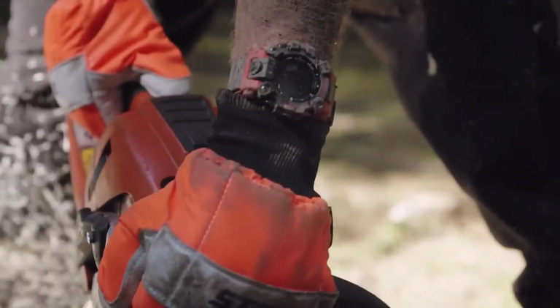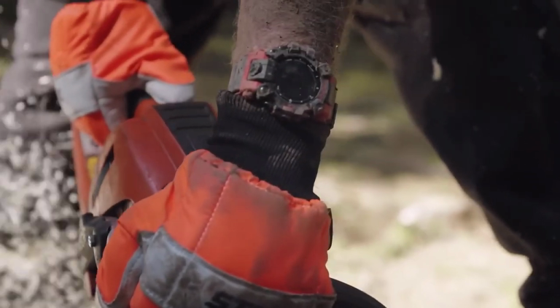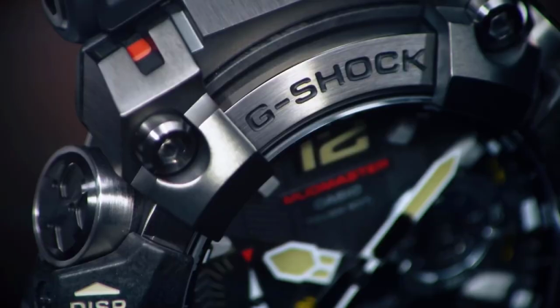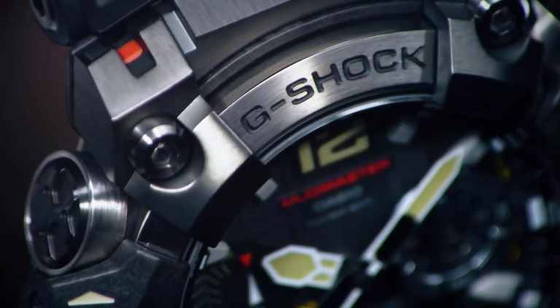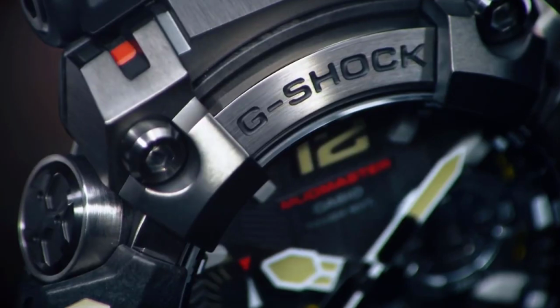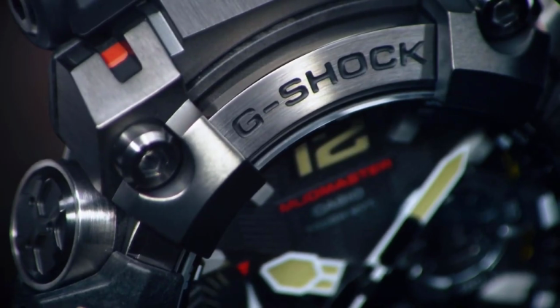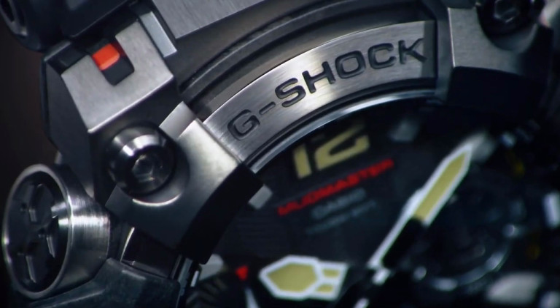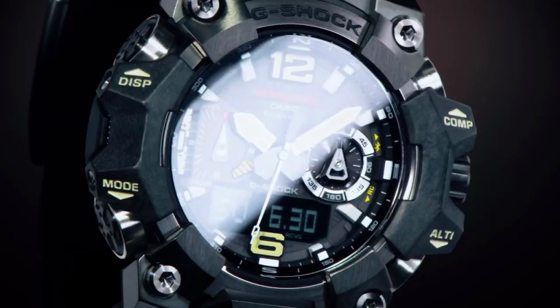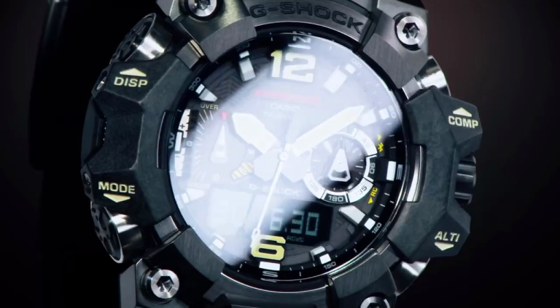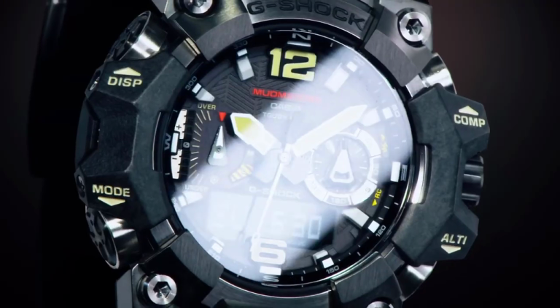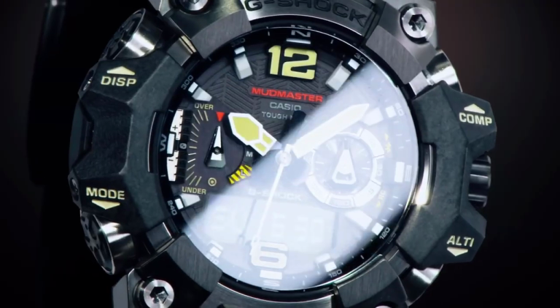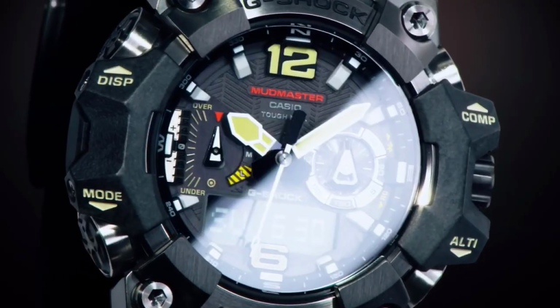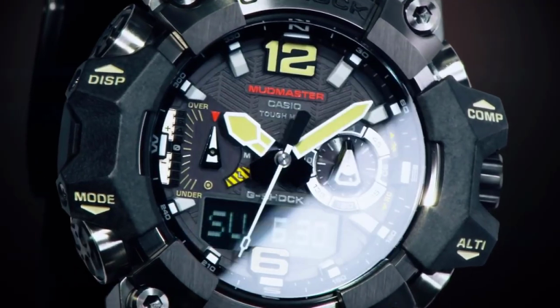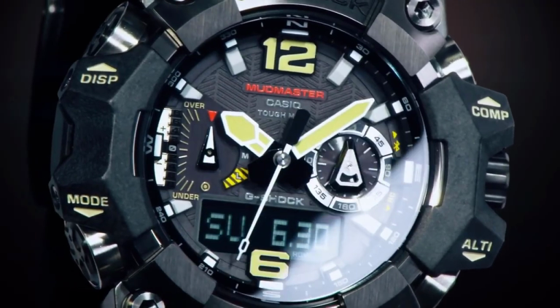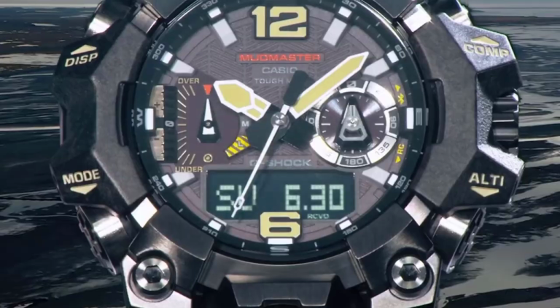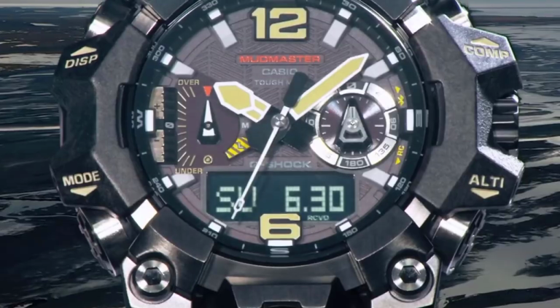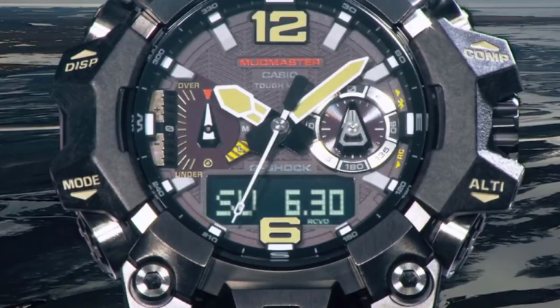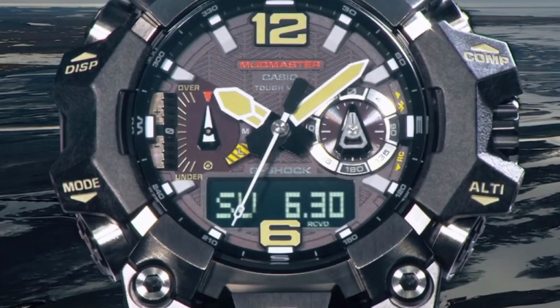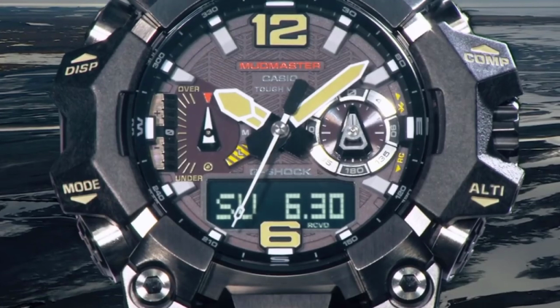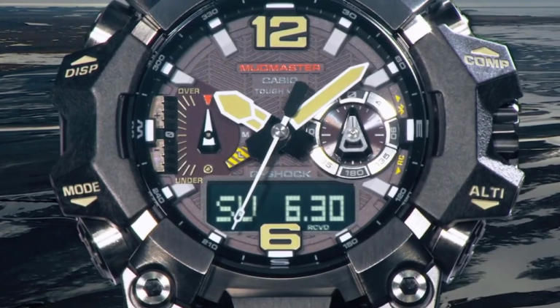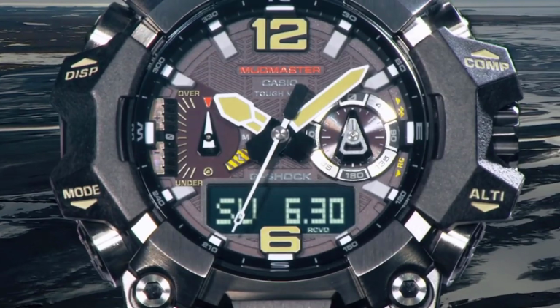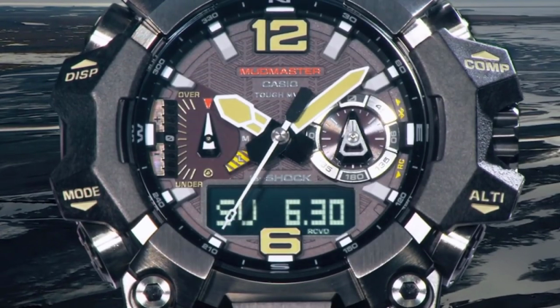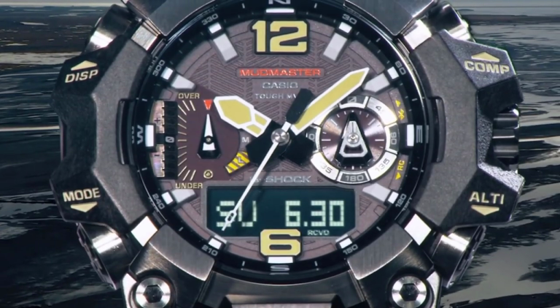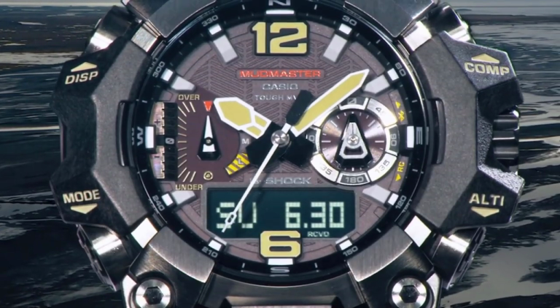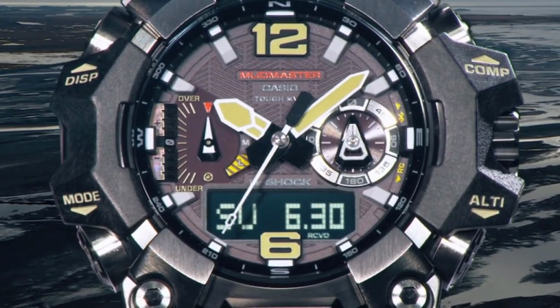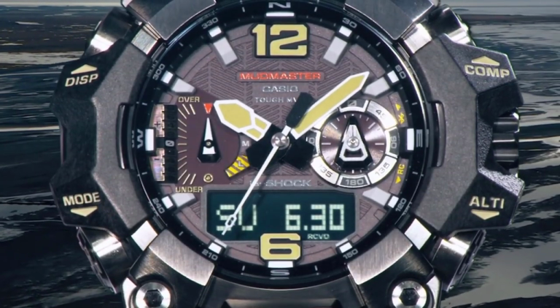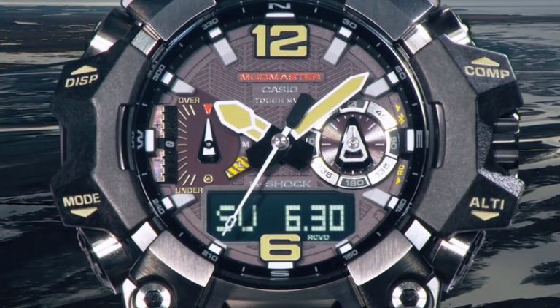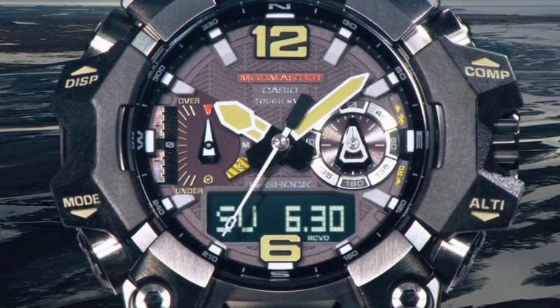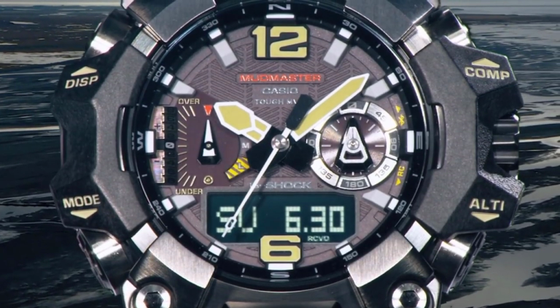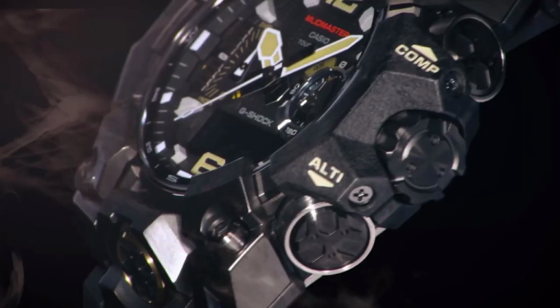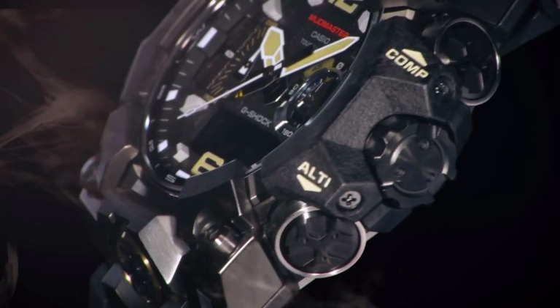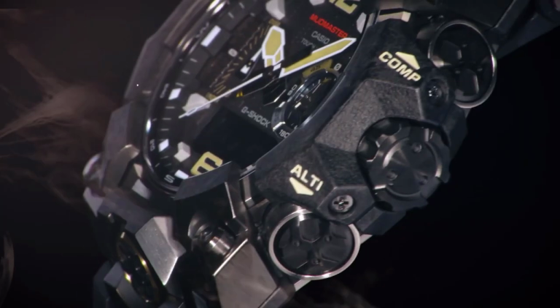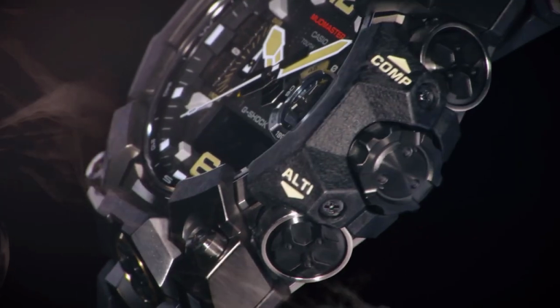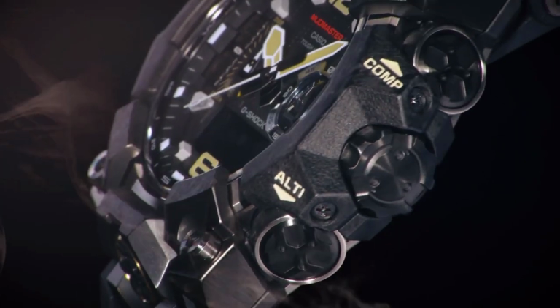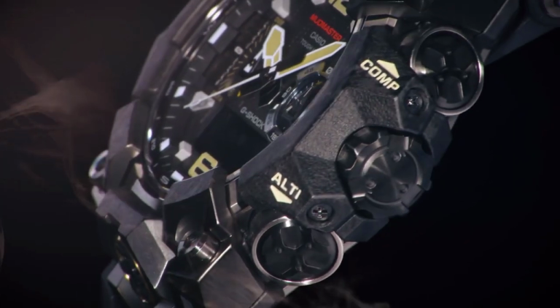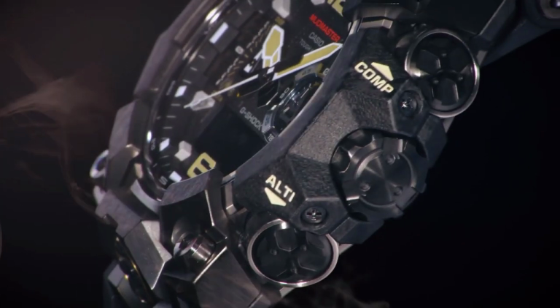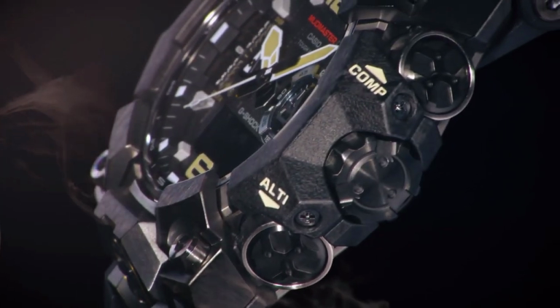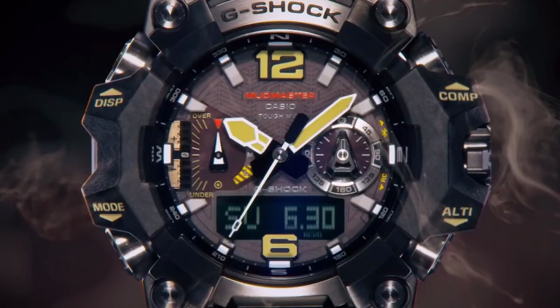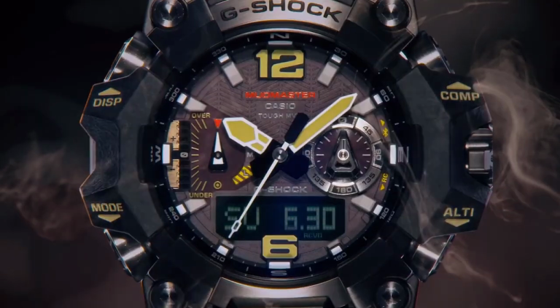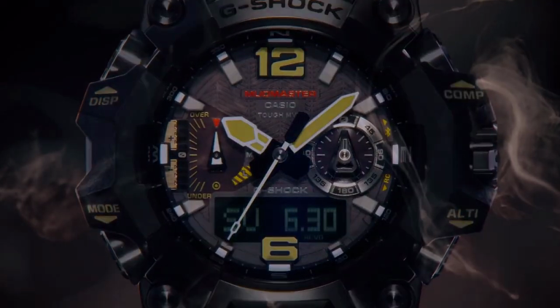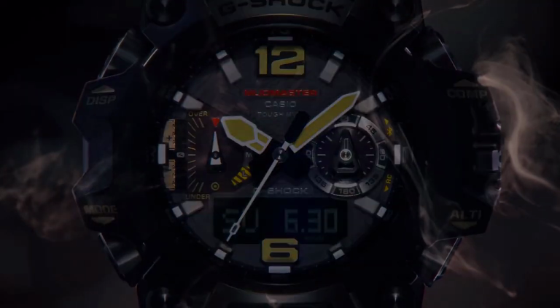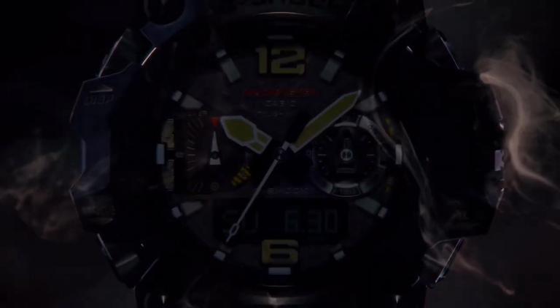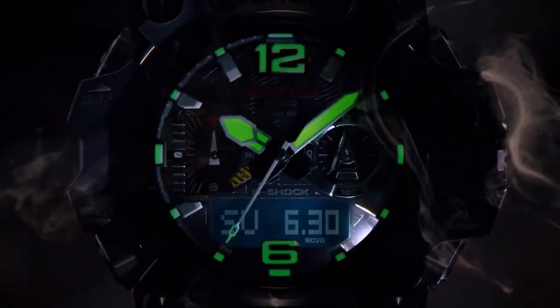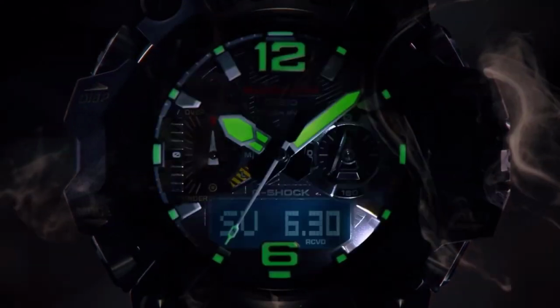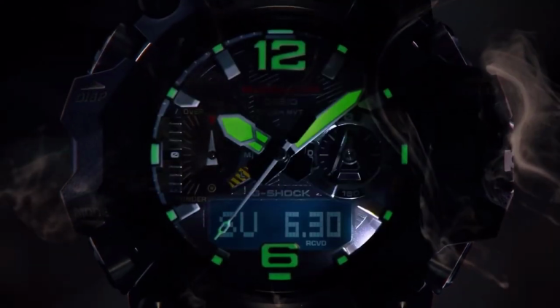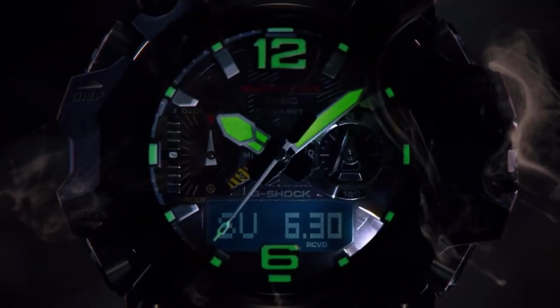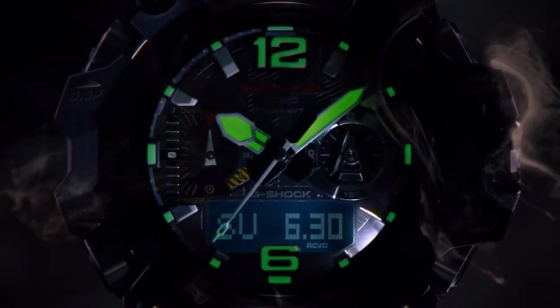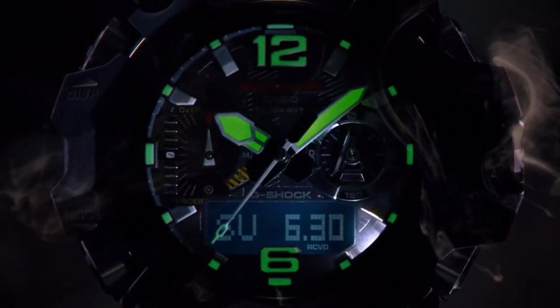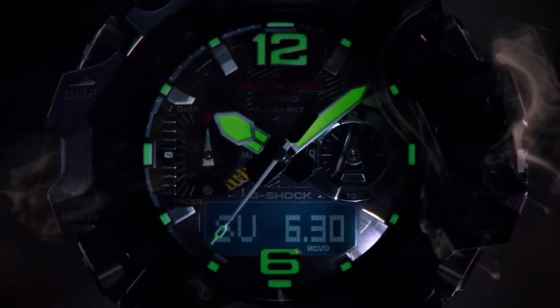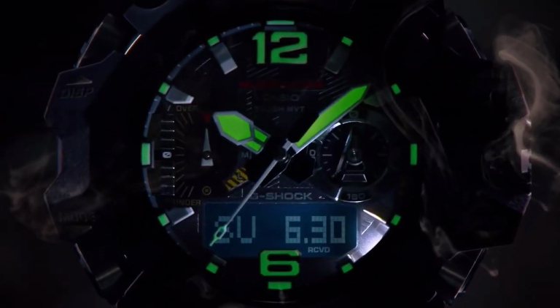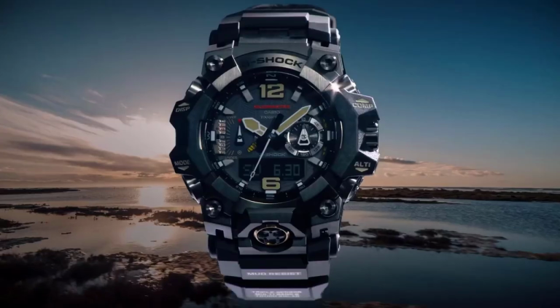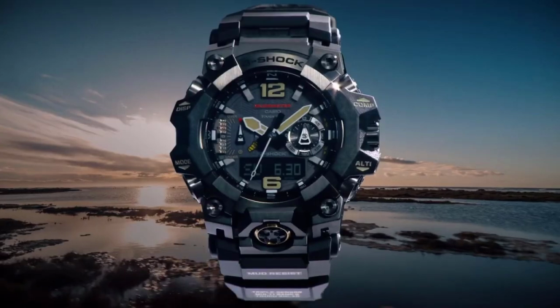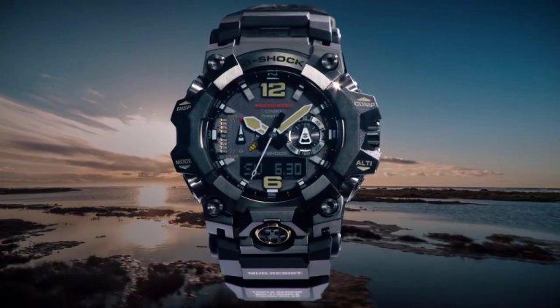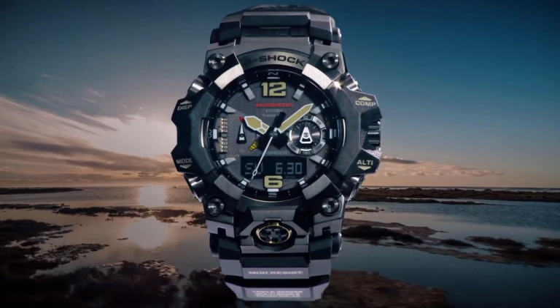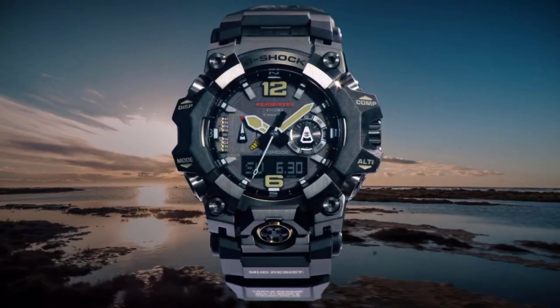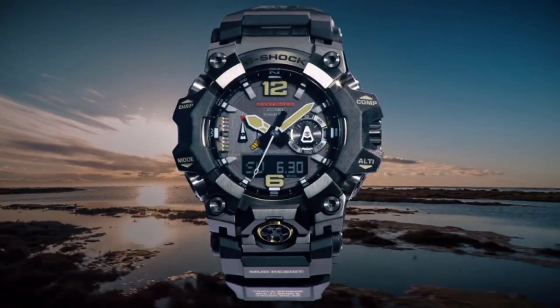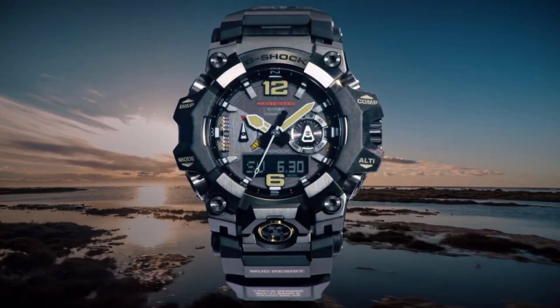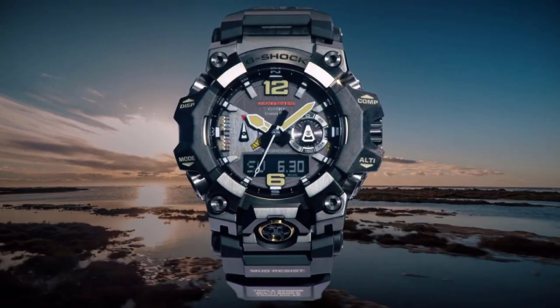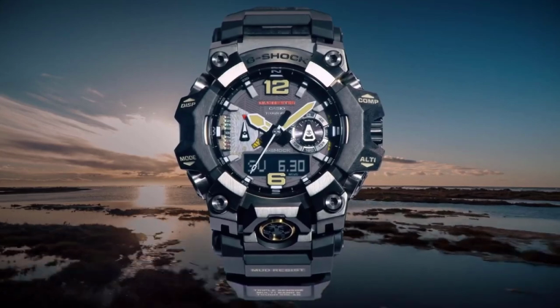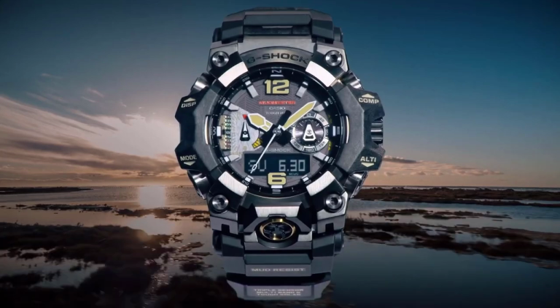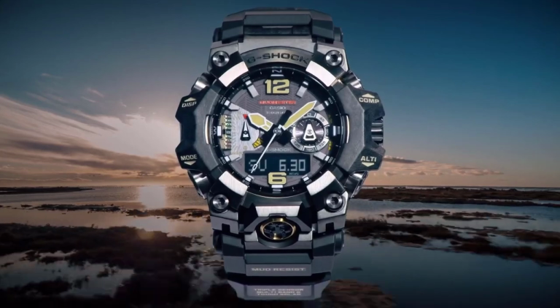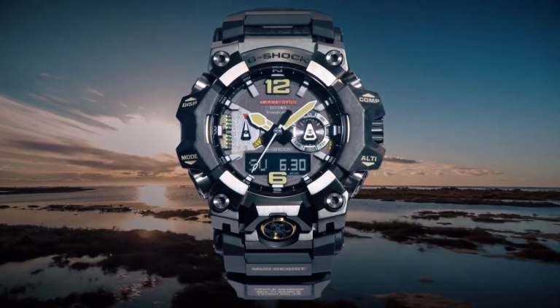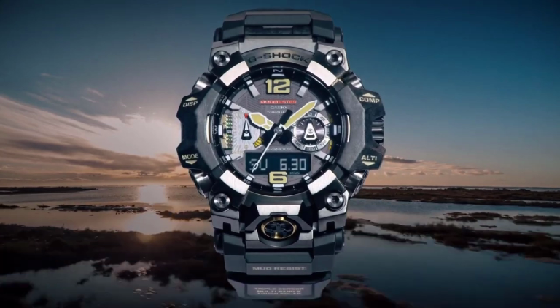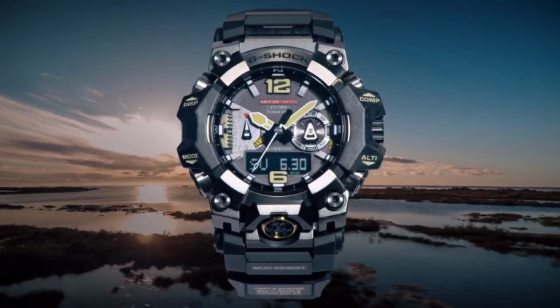Join us as we delve into the world of the best G-Shock watches of 2024, where reliability meets innovation in every tick and tock.